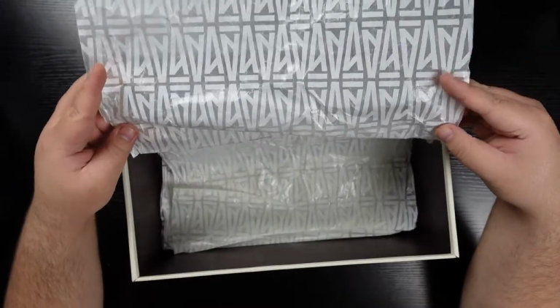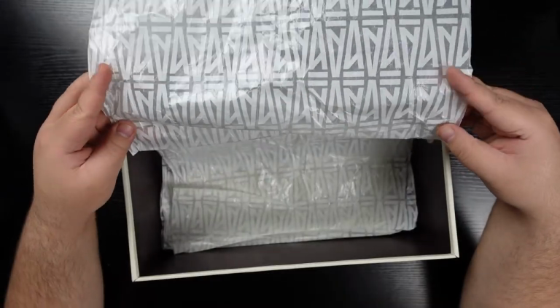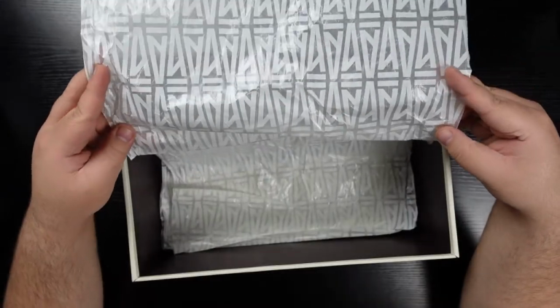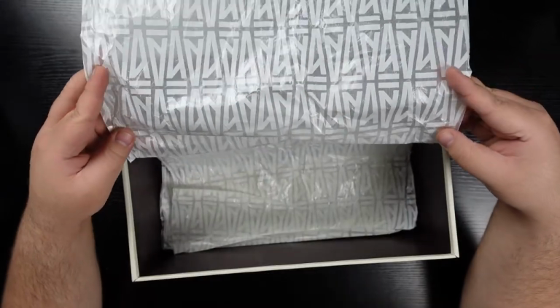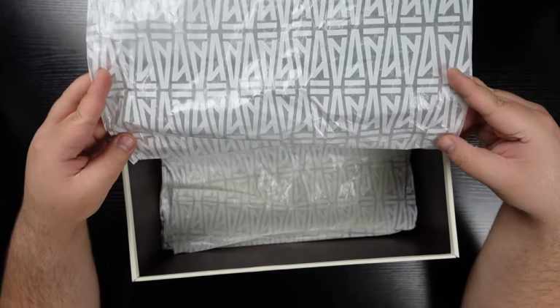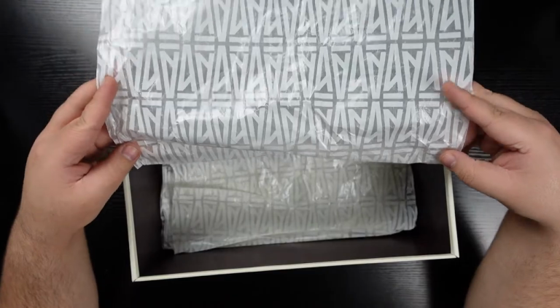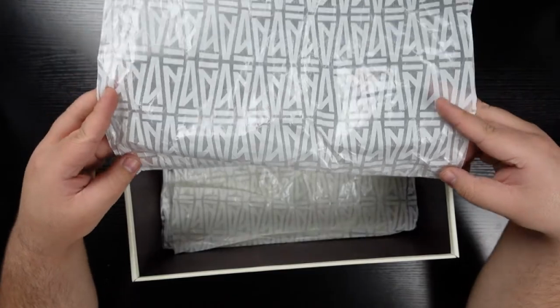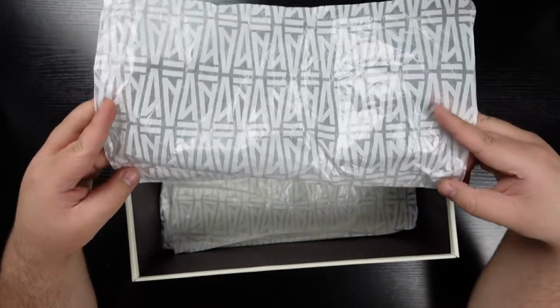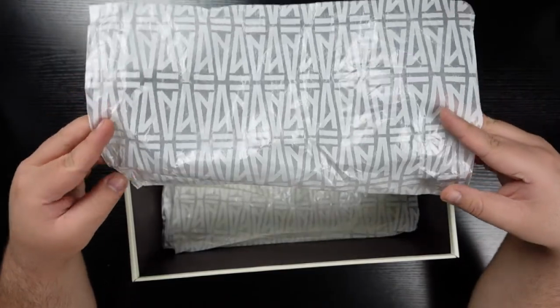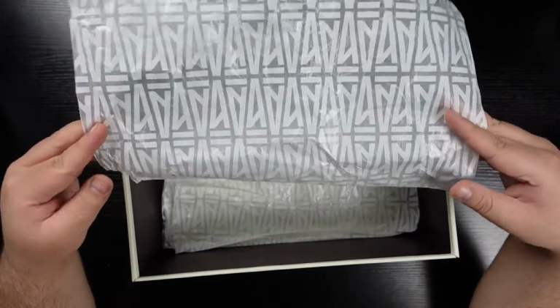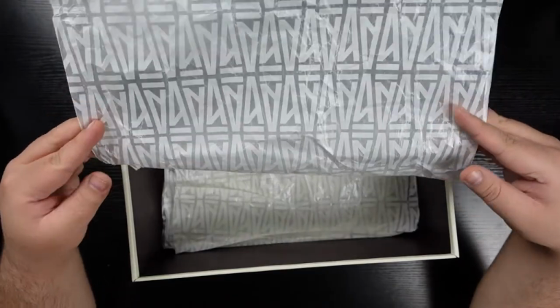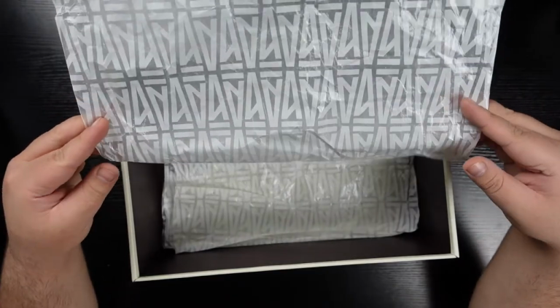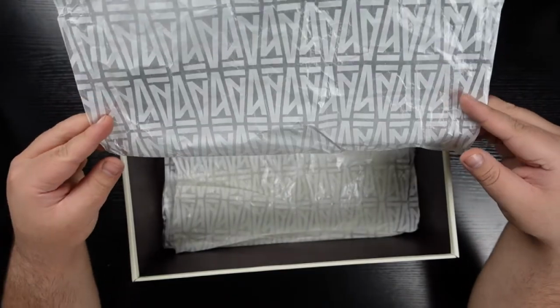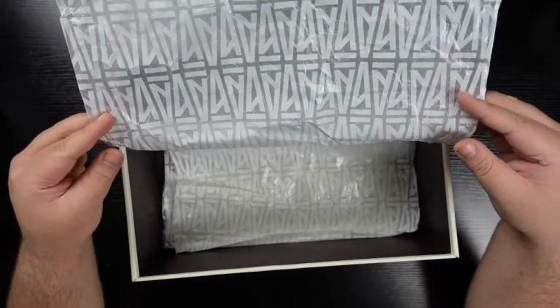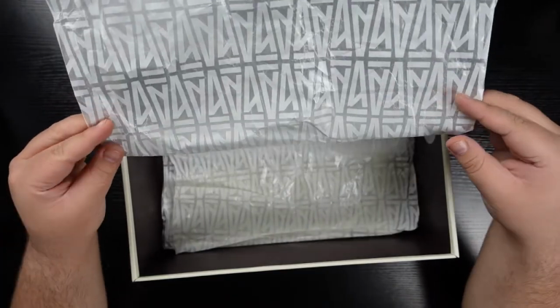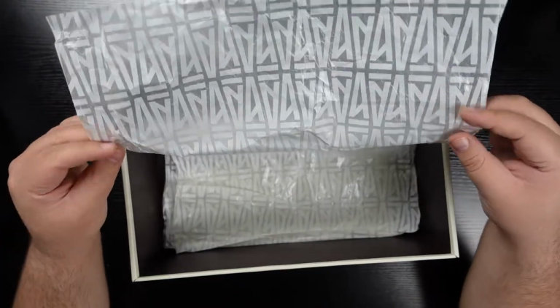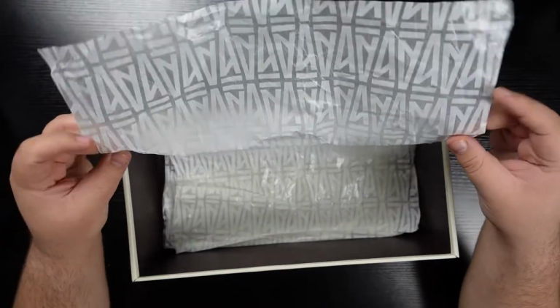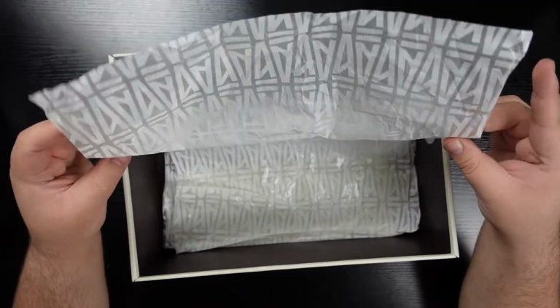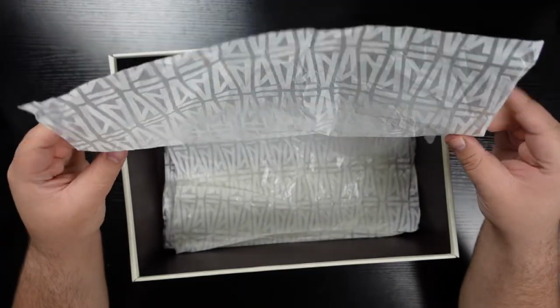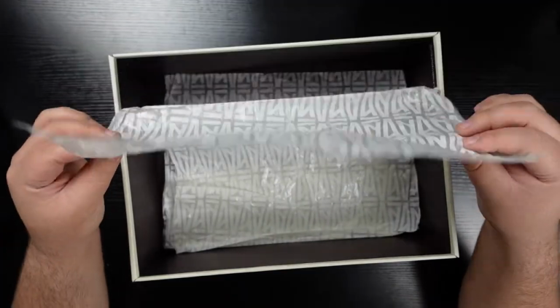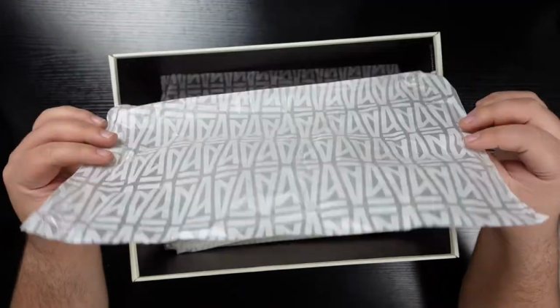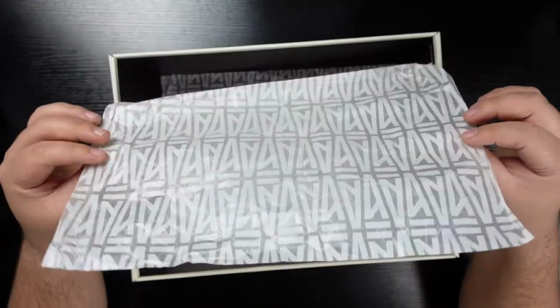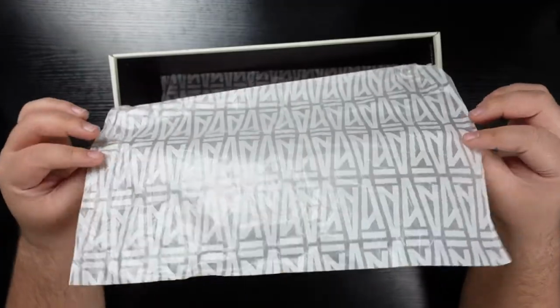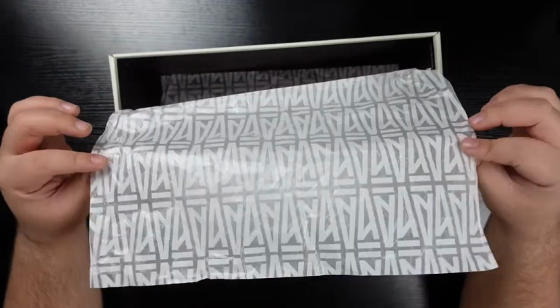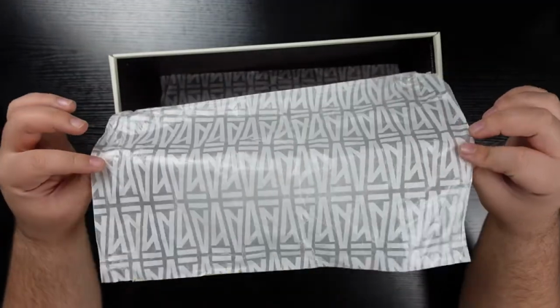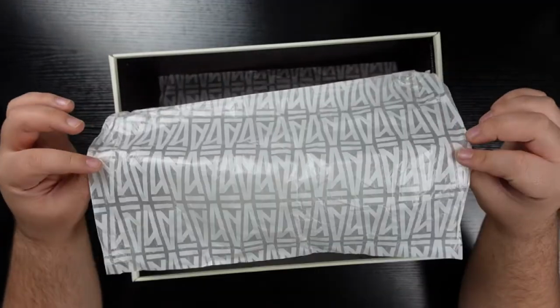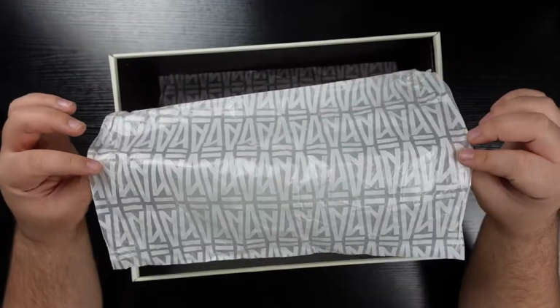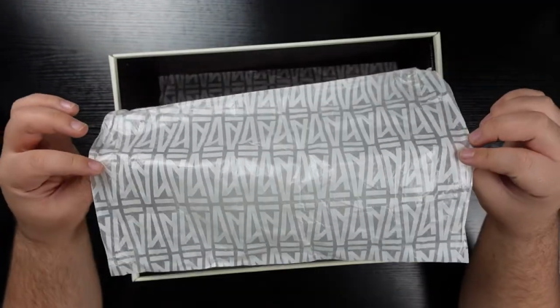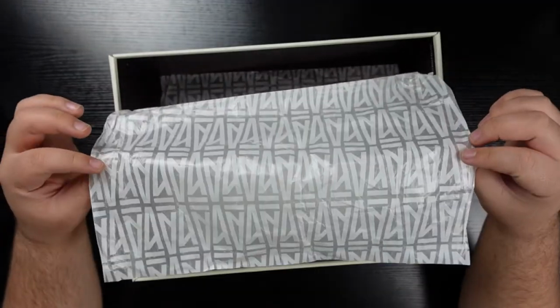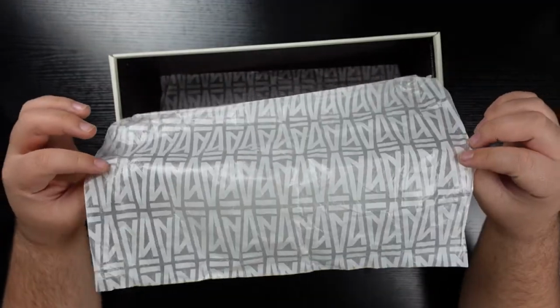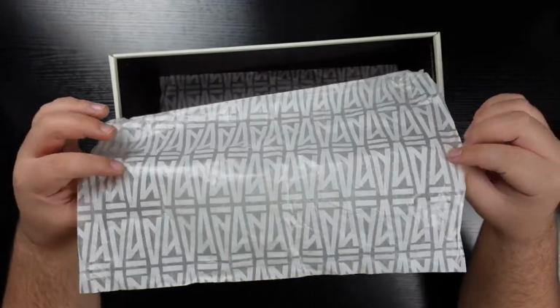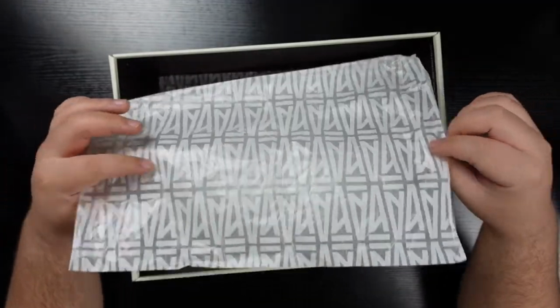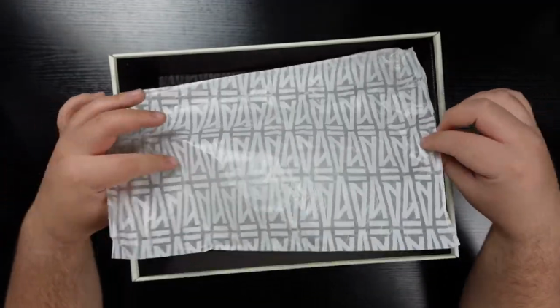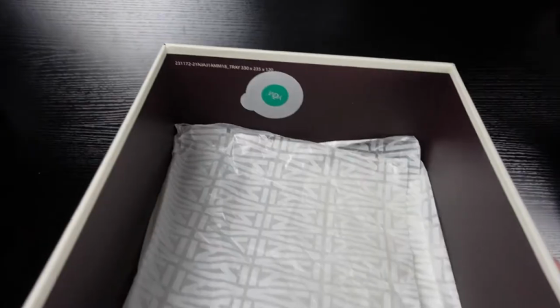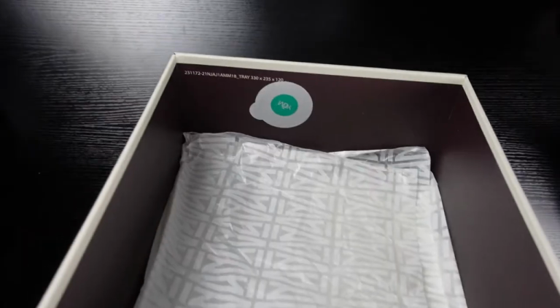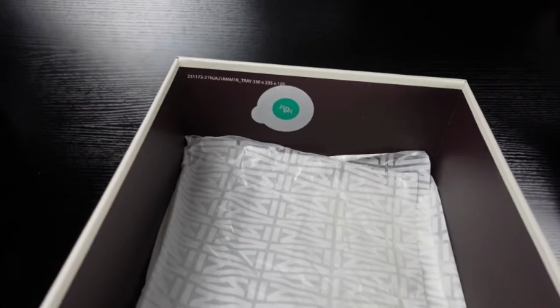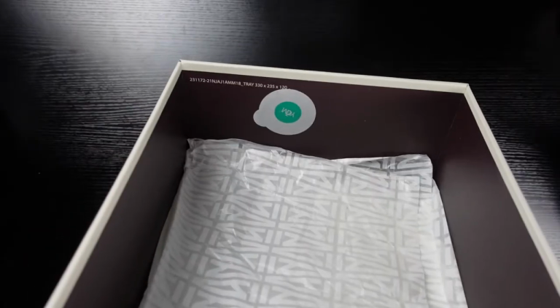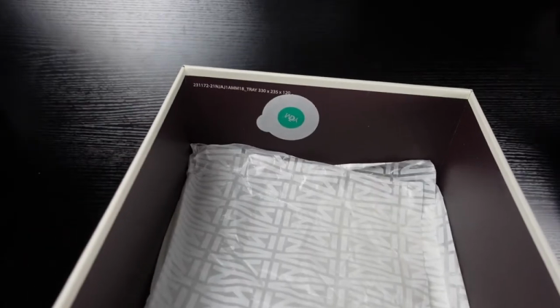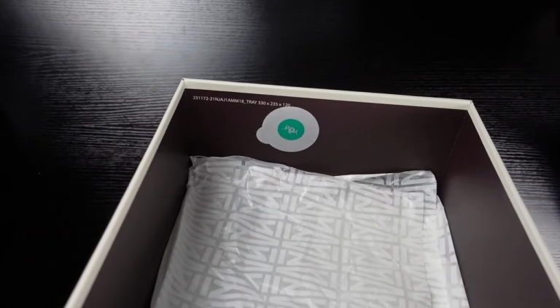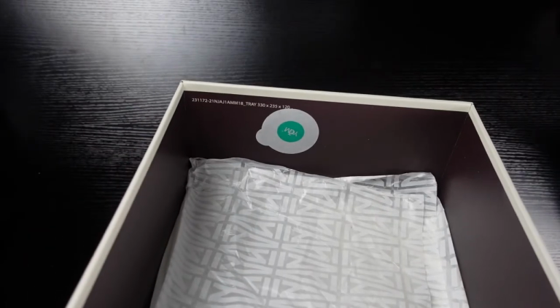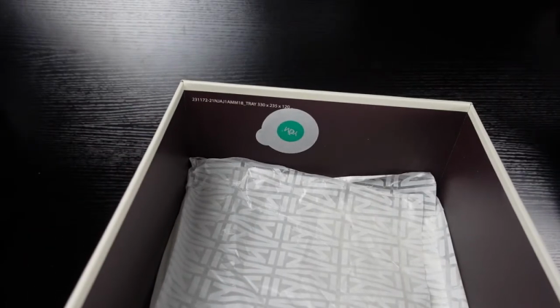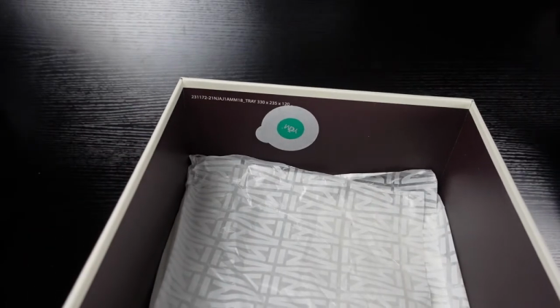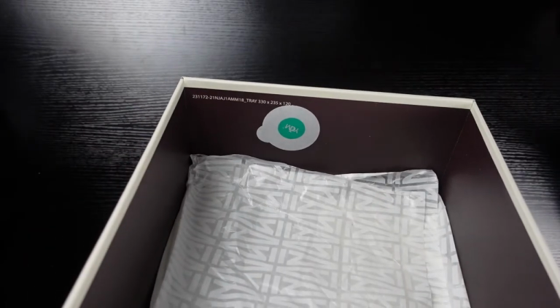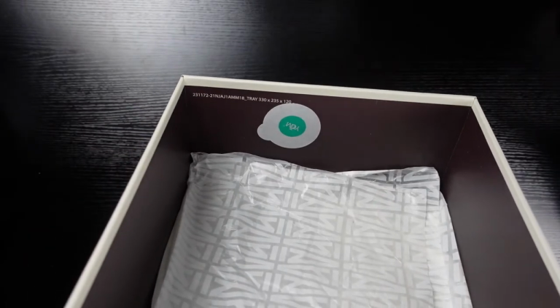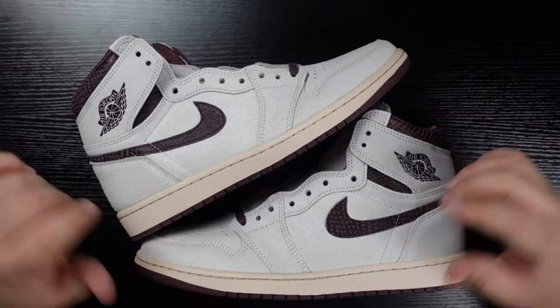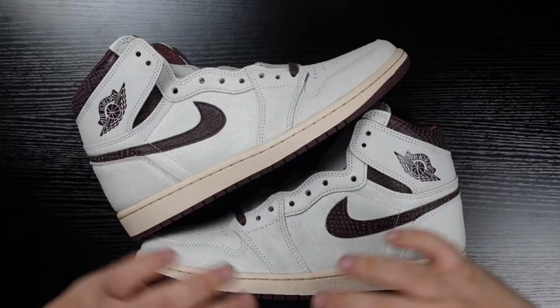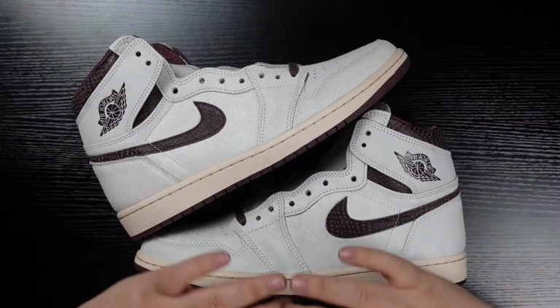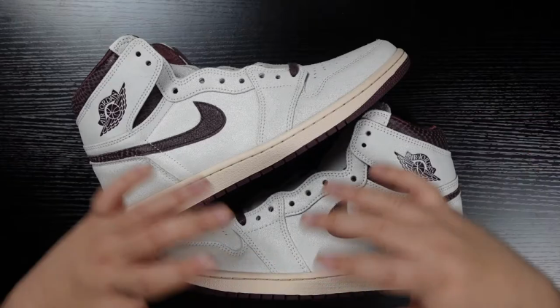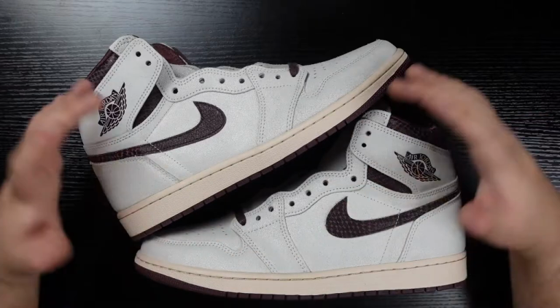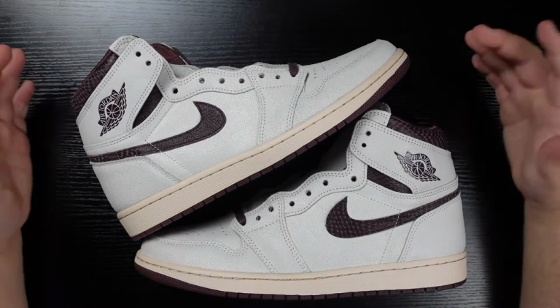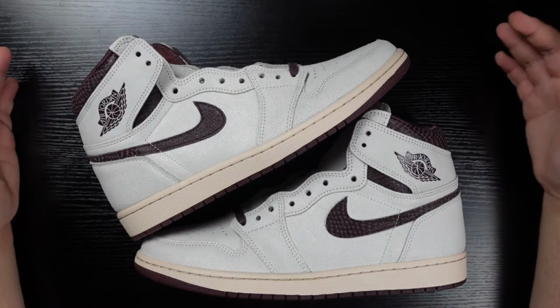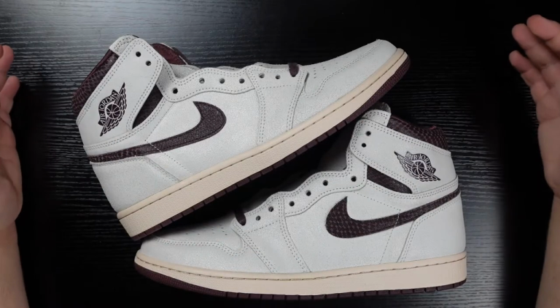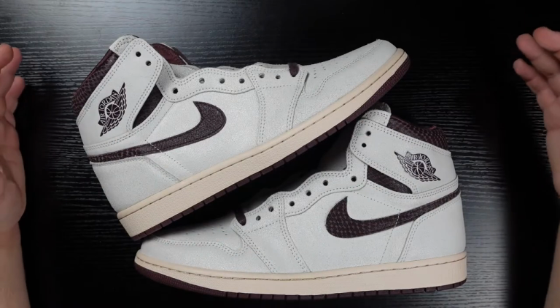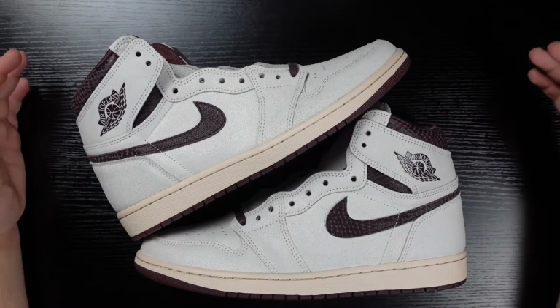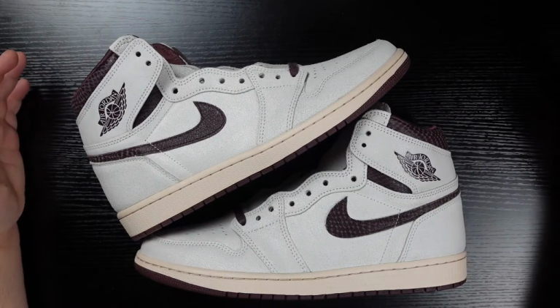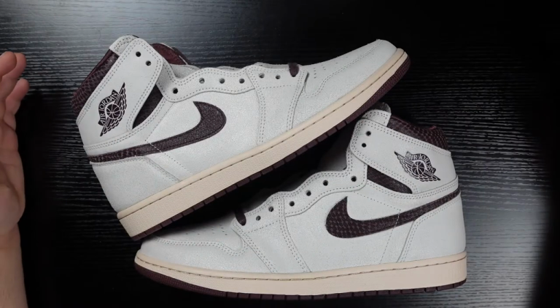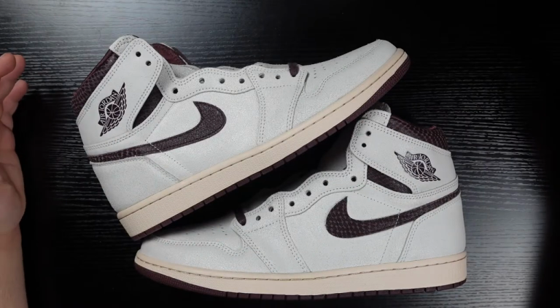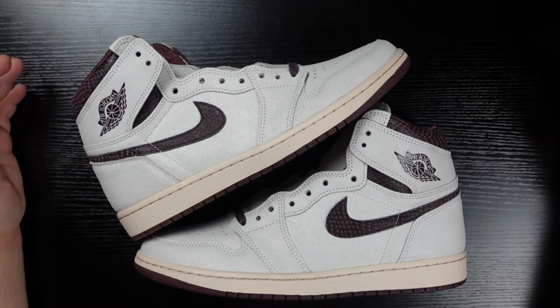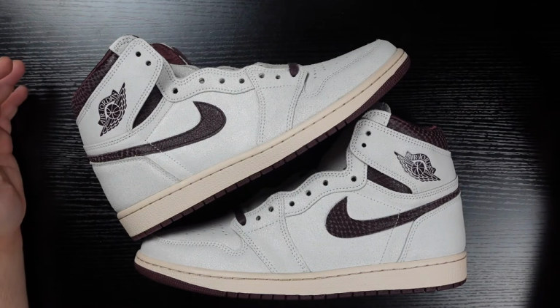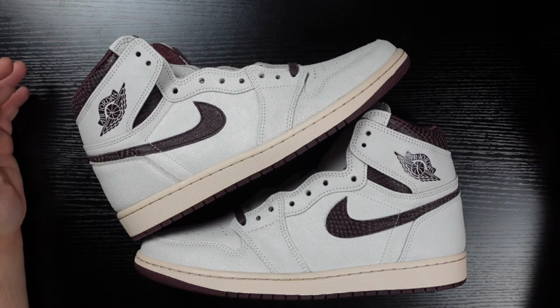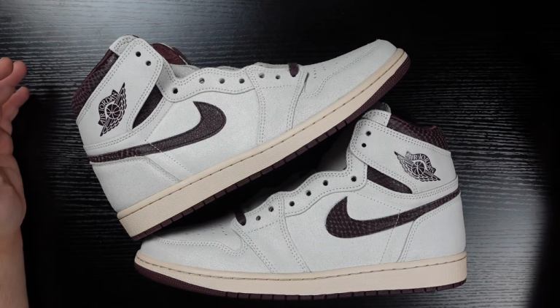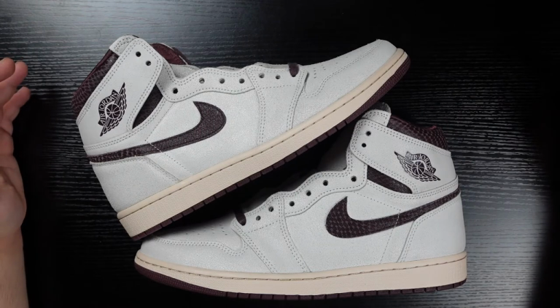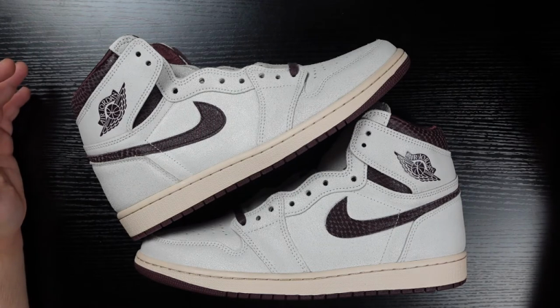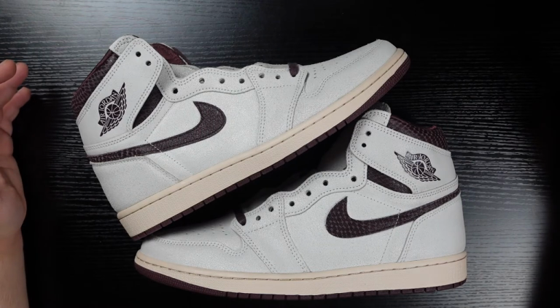Inside the box we do have A Ma Maniére all-over branding tissue paper, similar to the plastic shroud, and a YCM sticker.